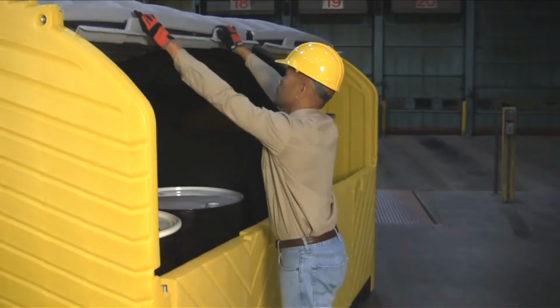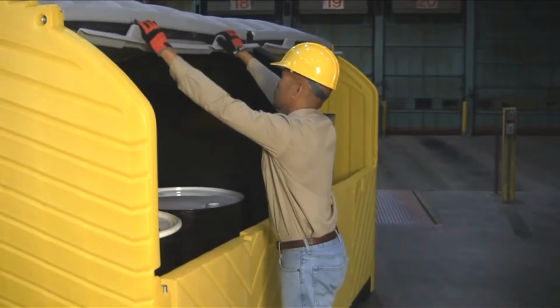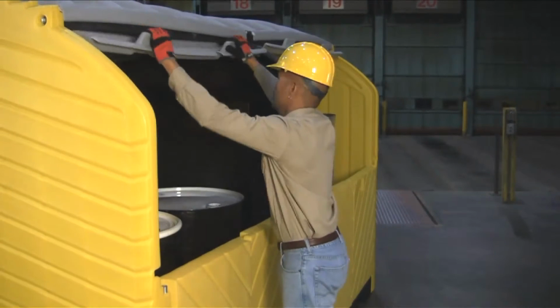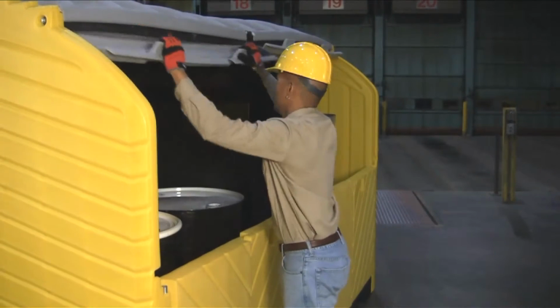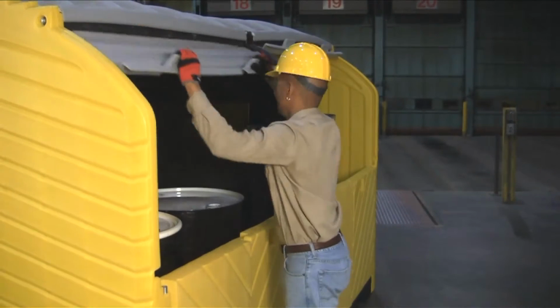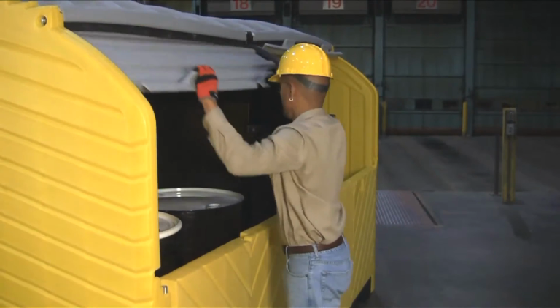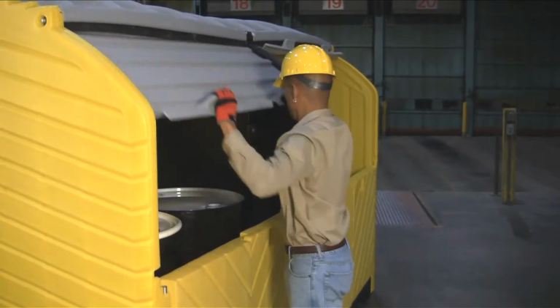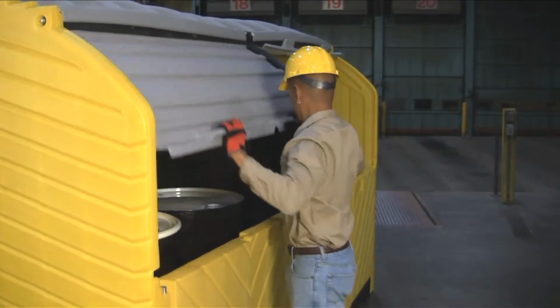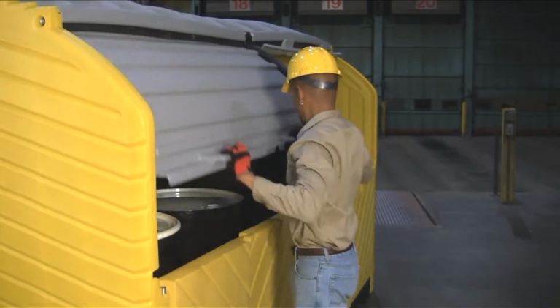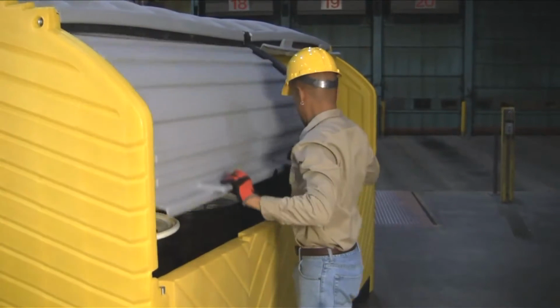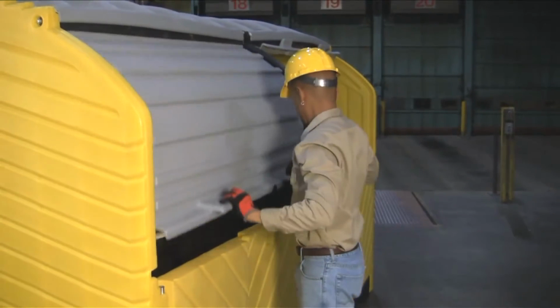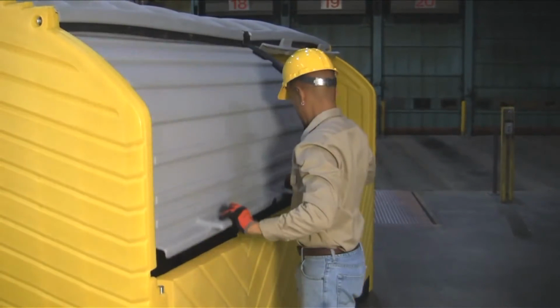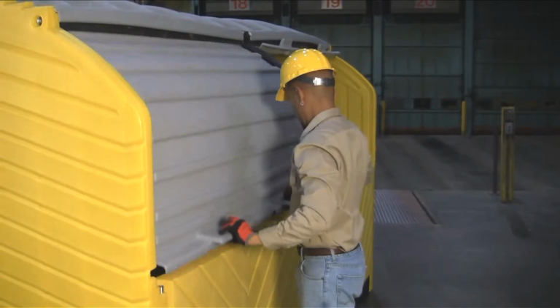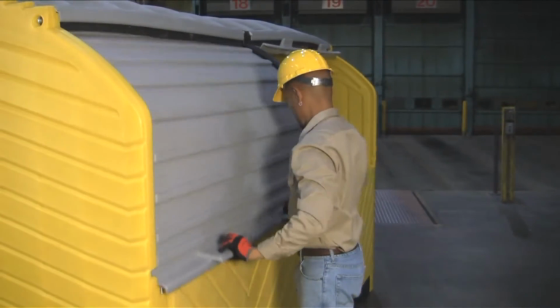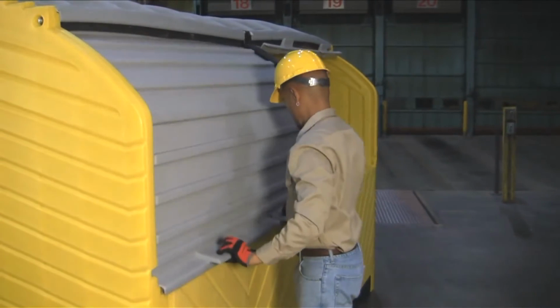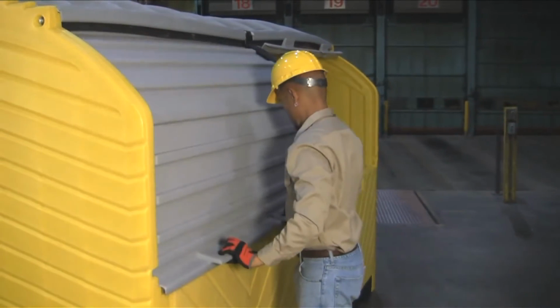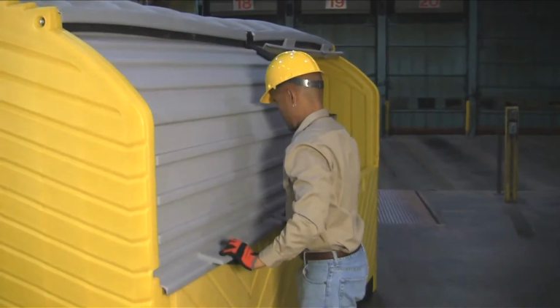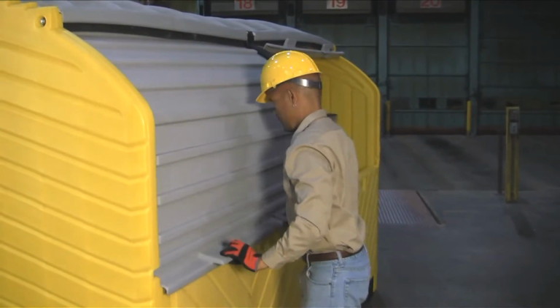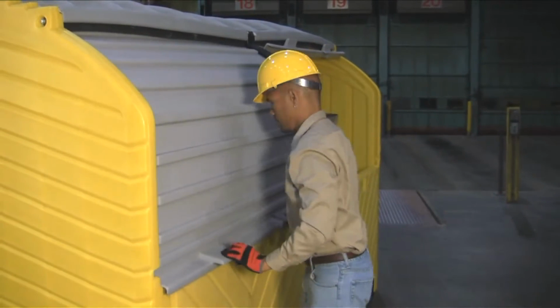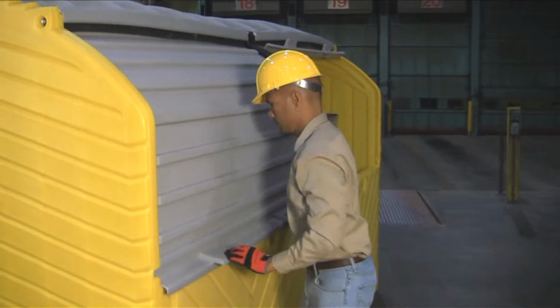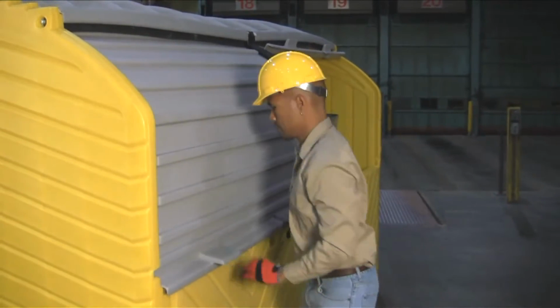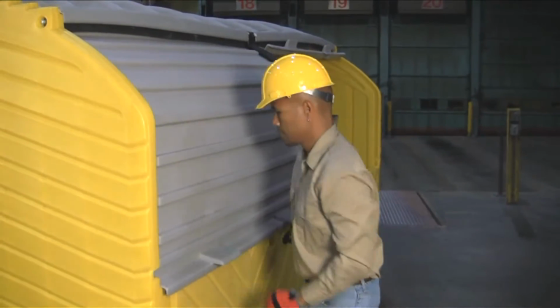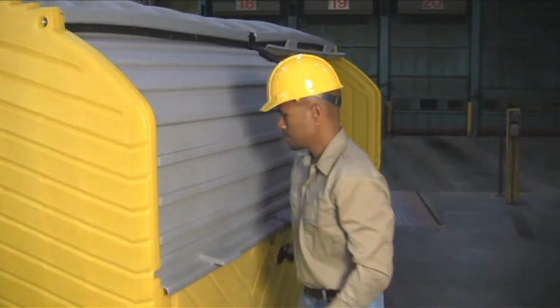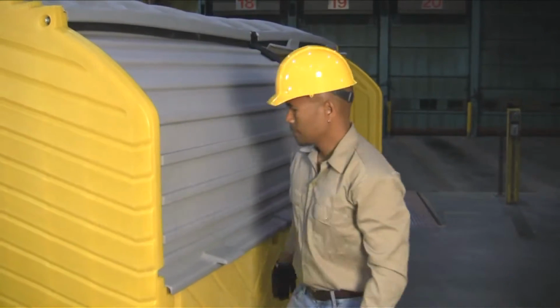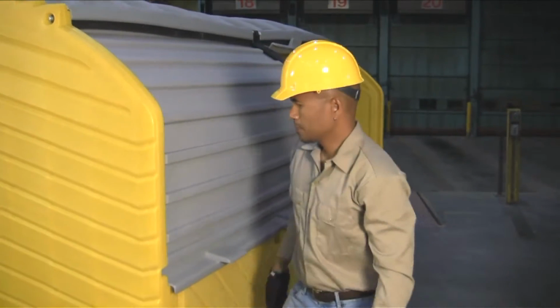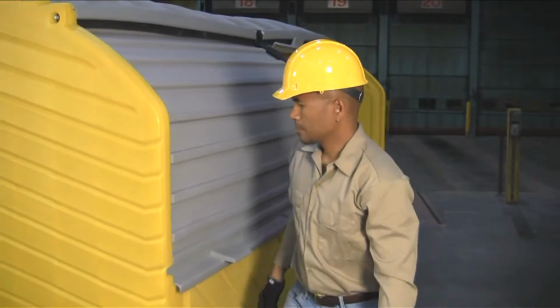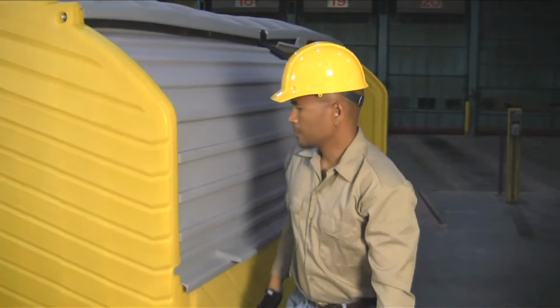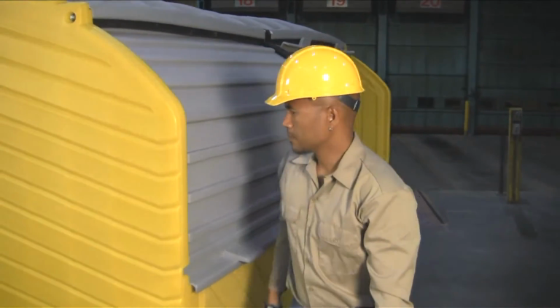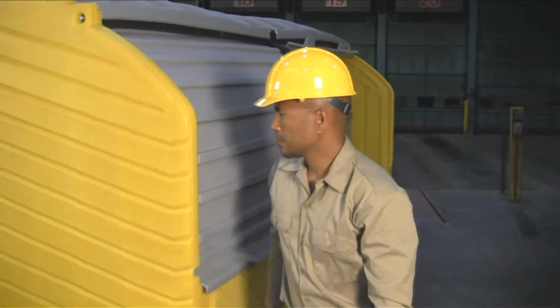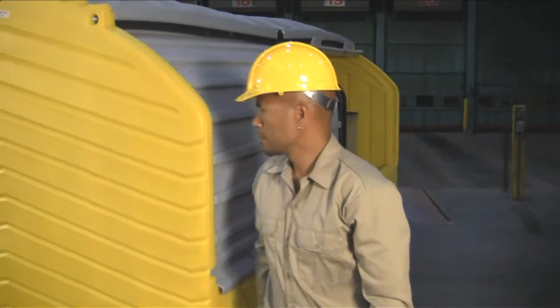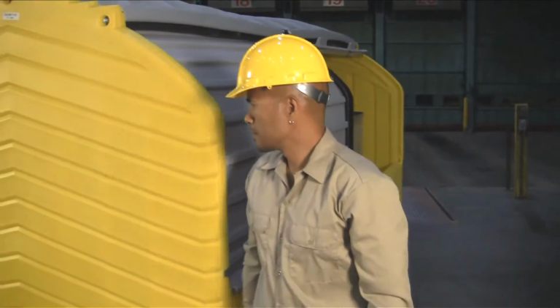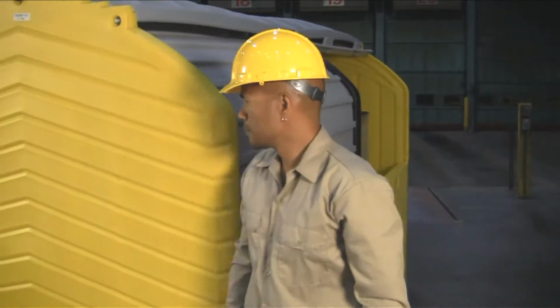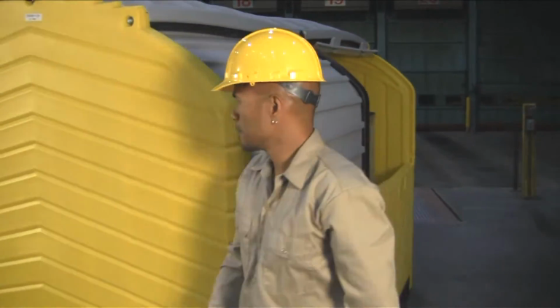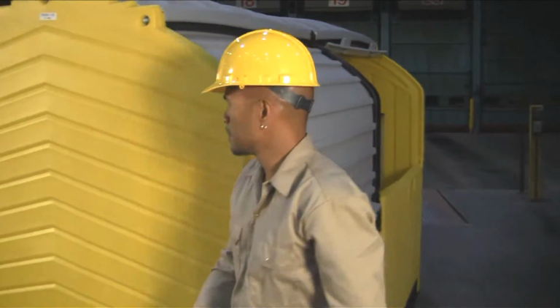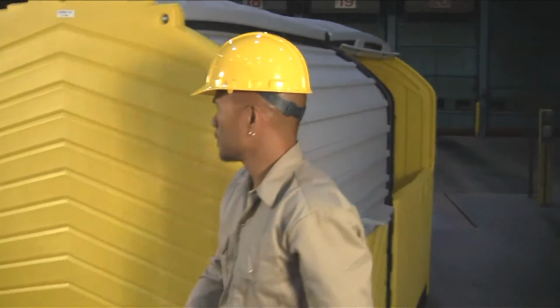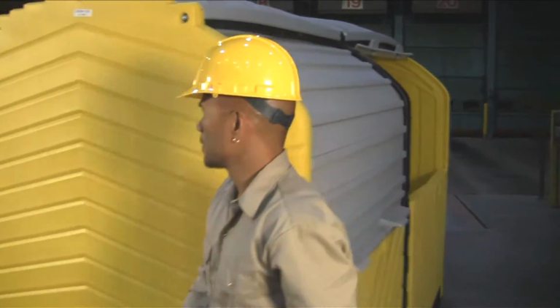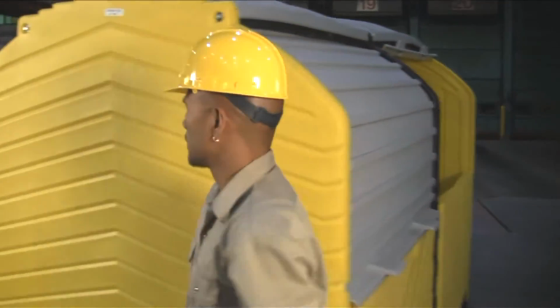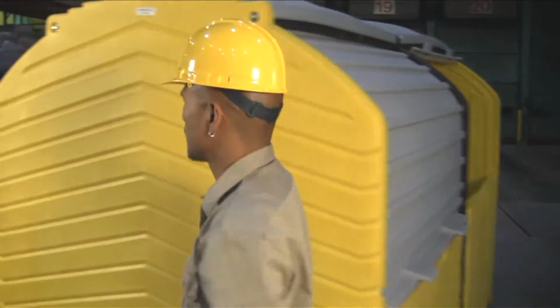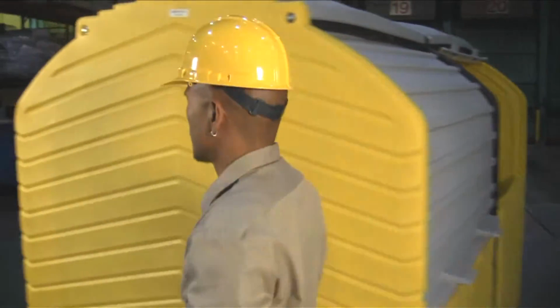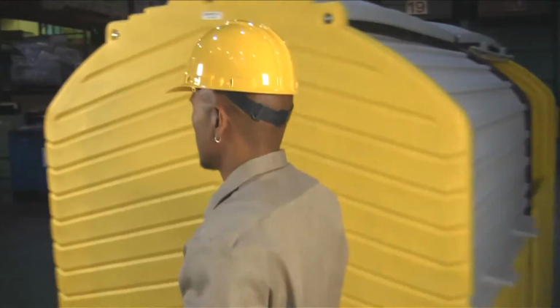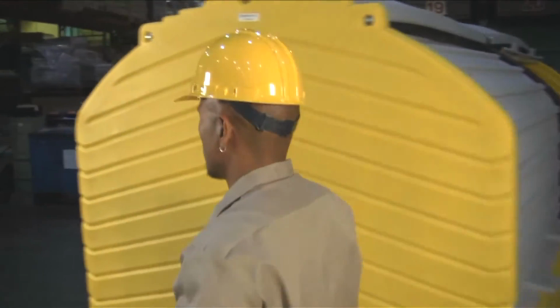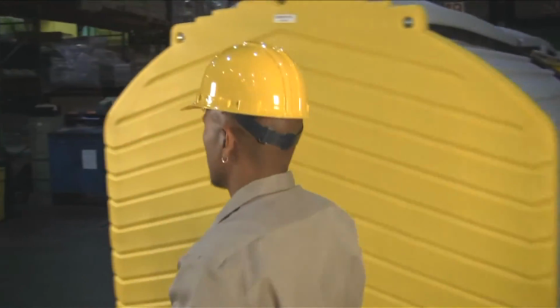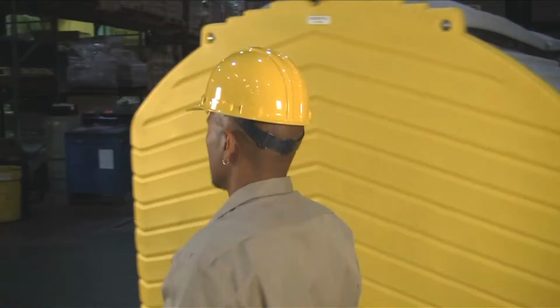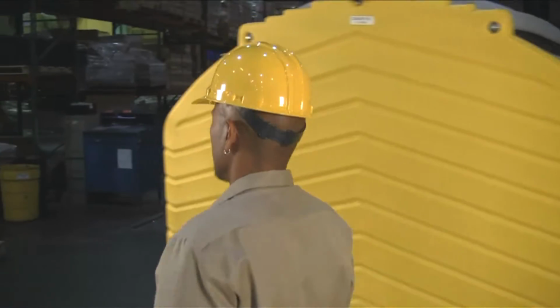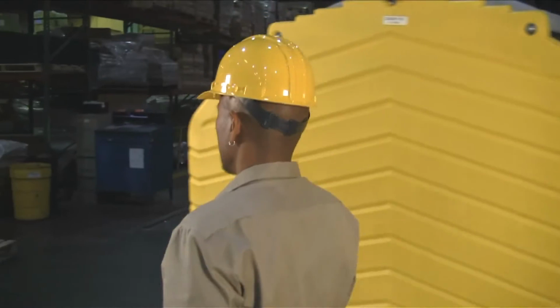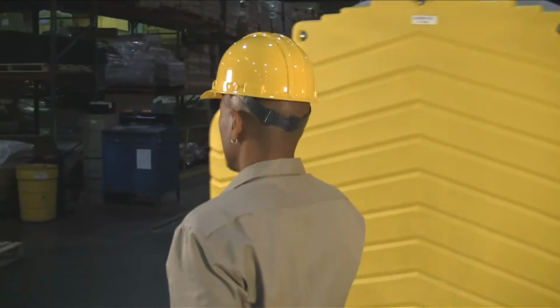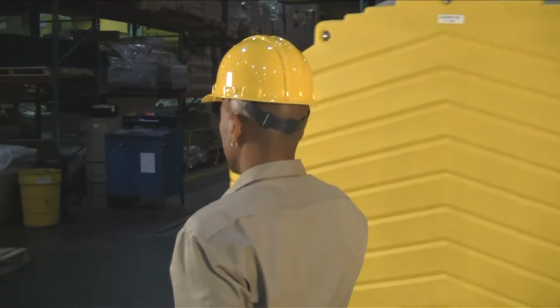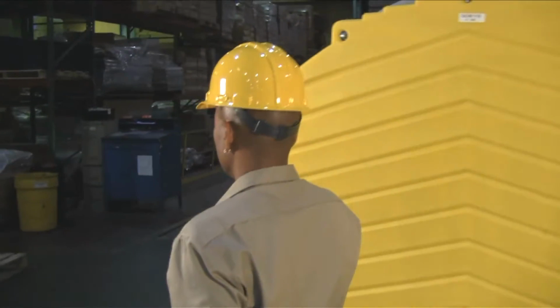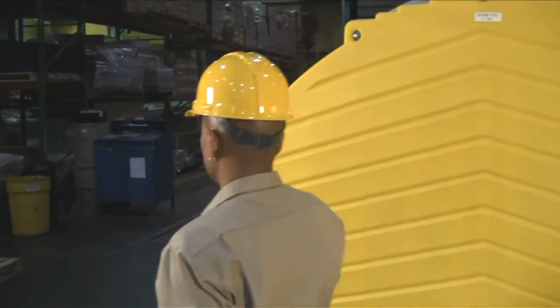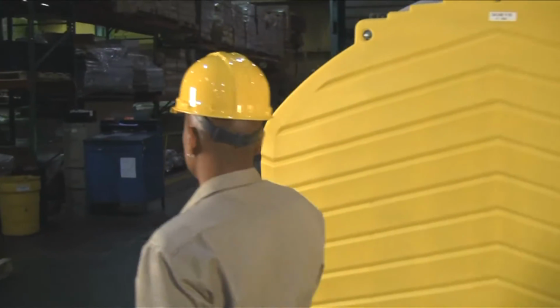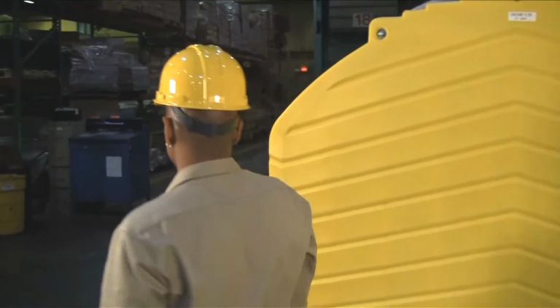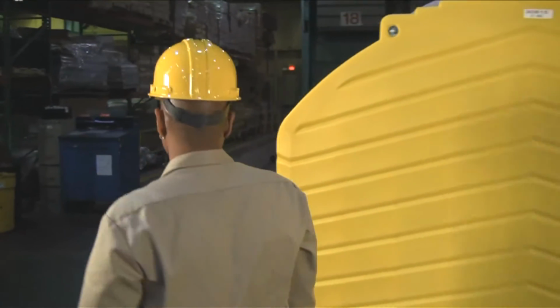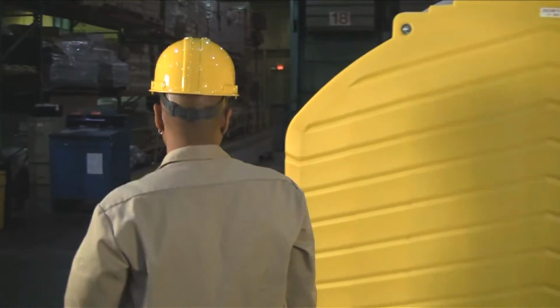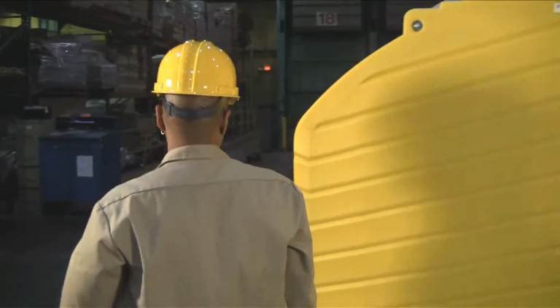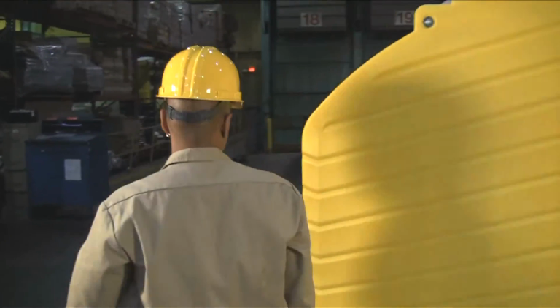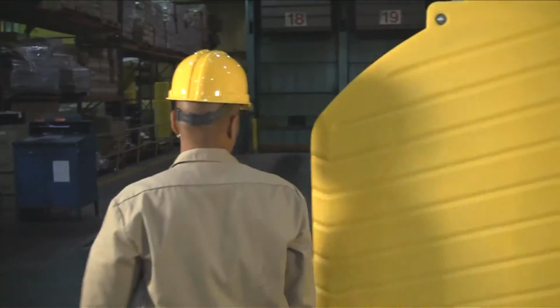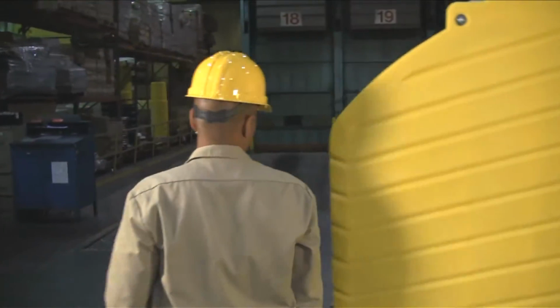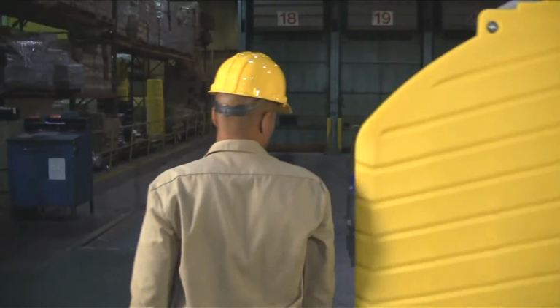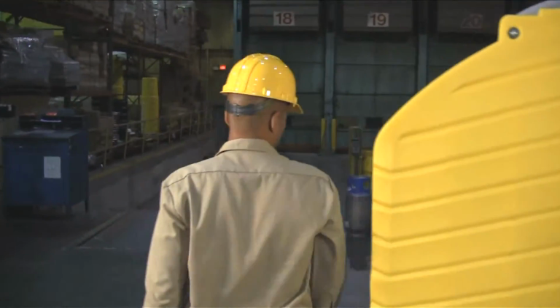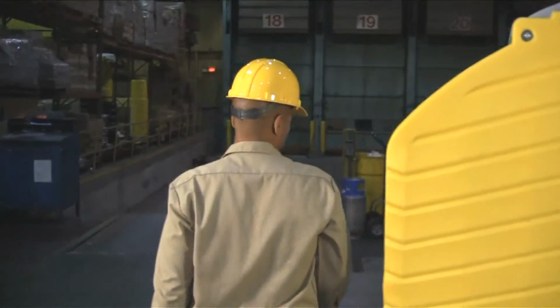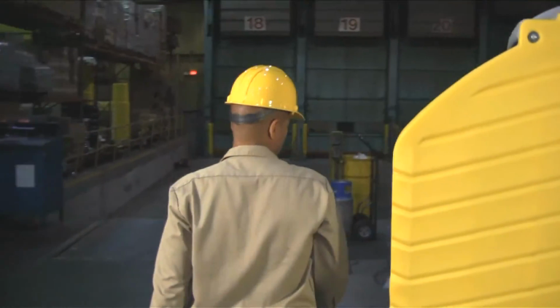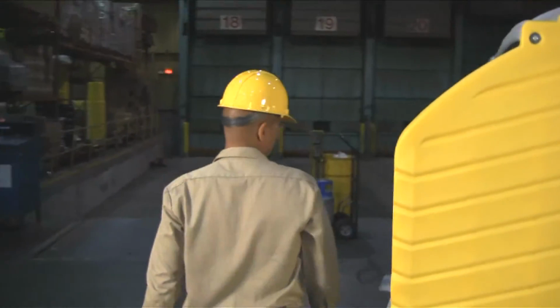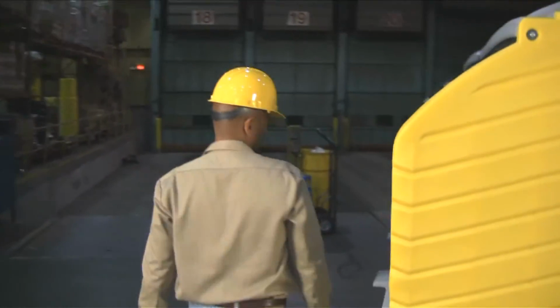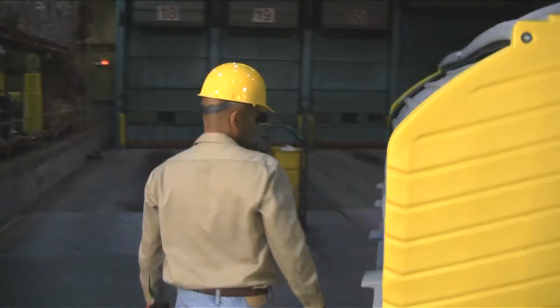Roll top covers and swing-out doors on either side of the unit provide complete access to all four drums in each compartment.